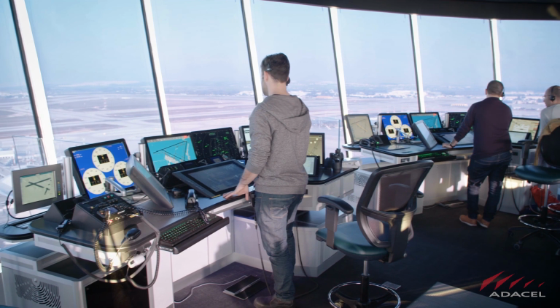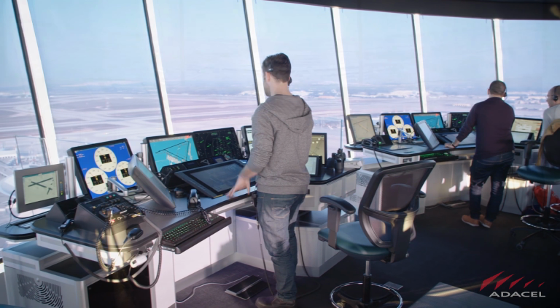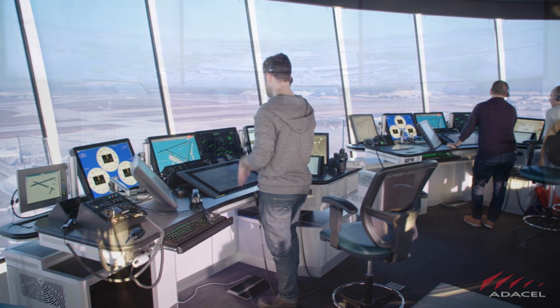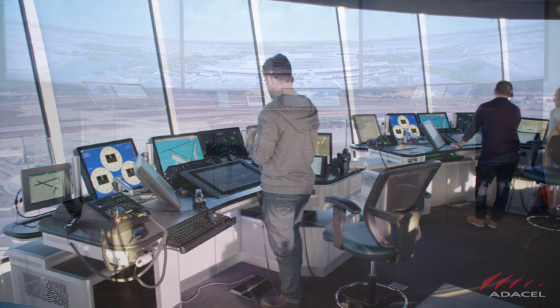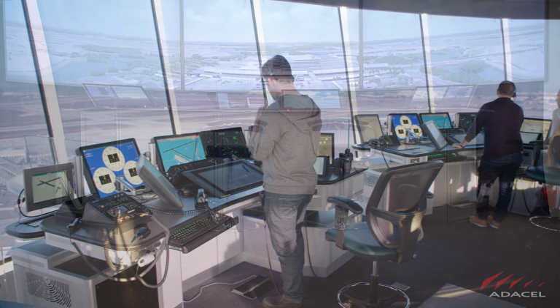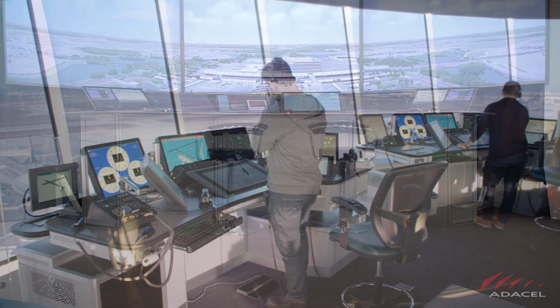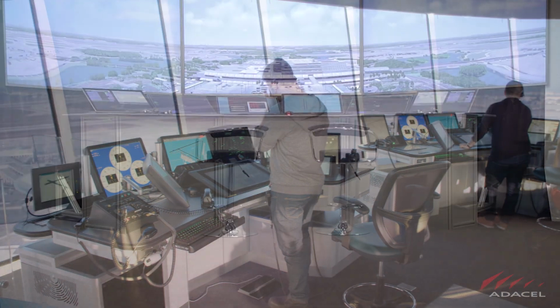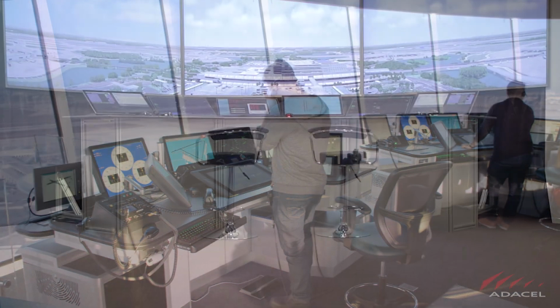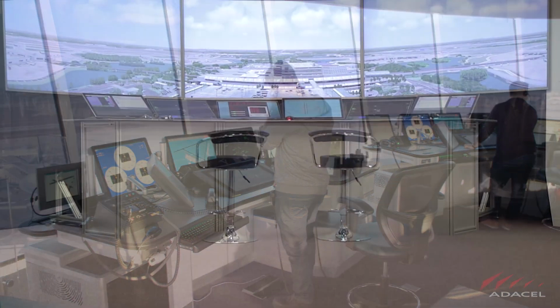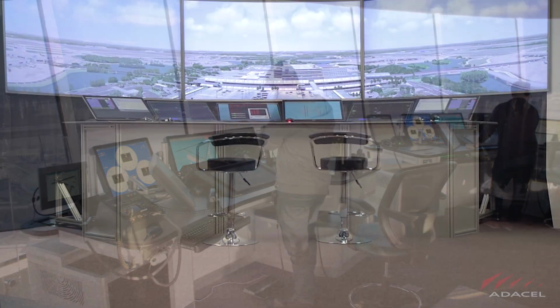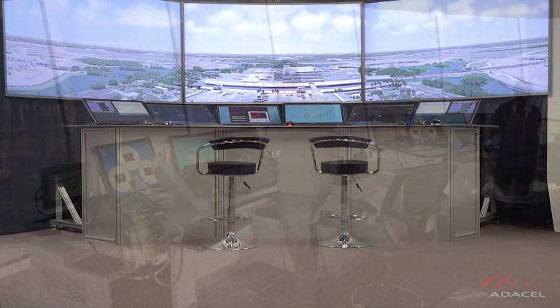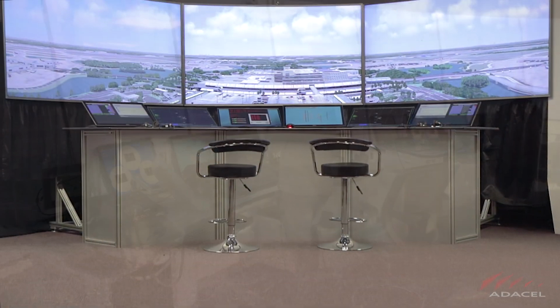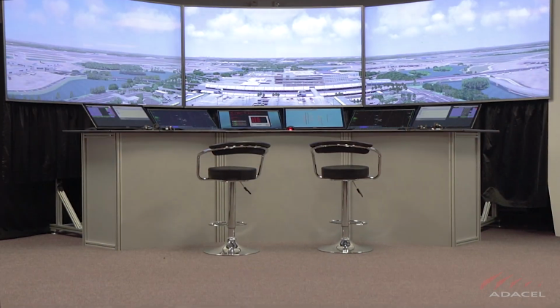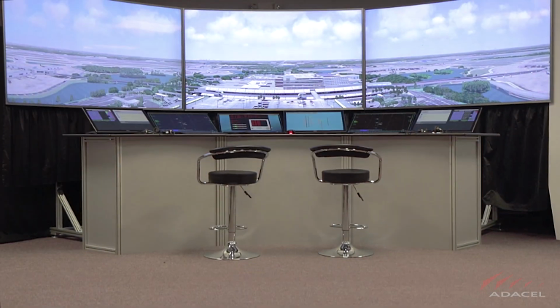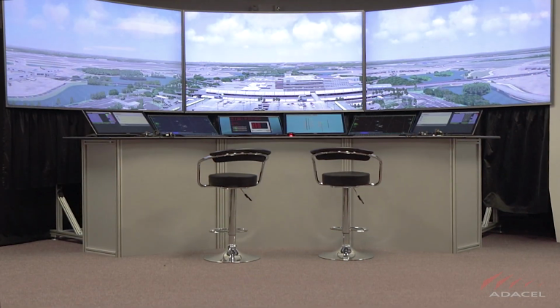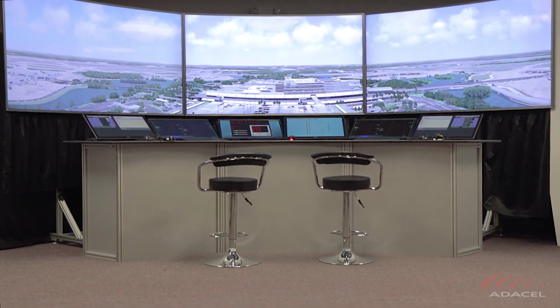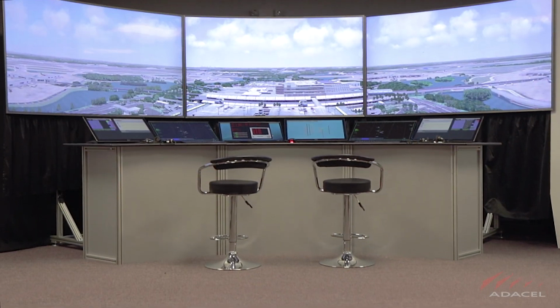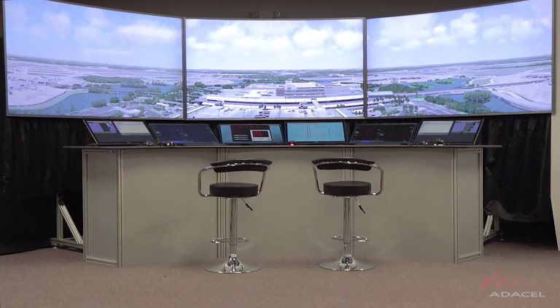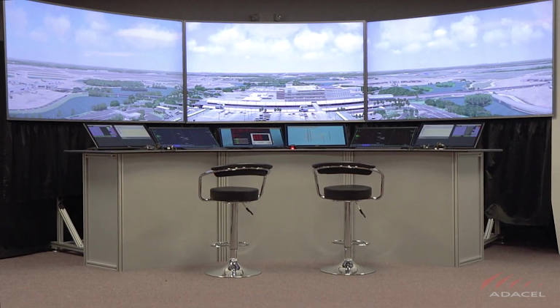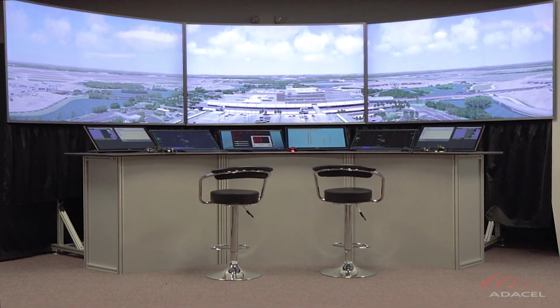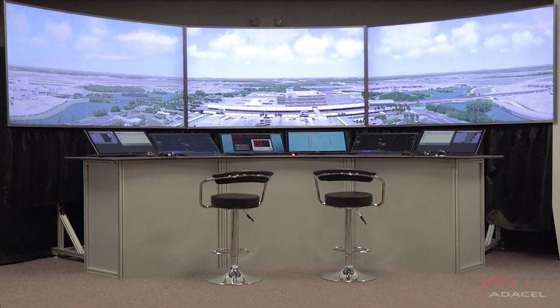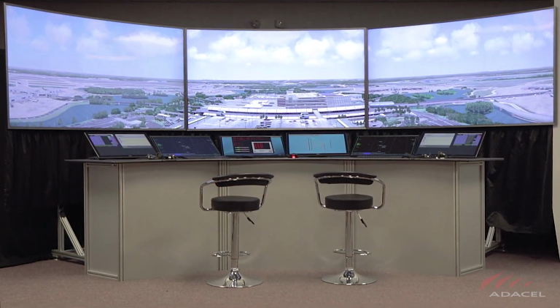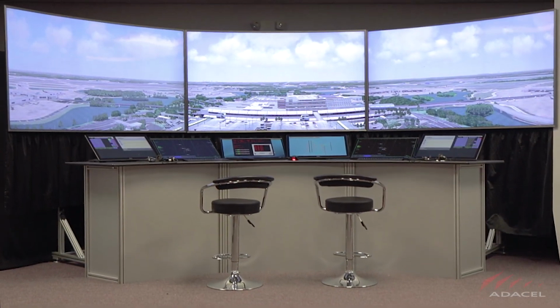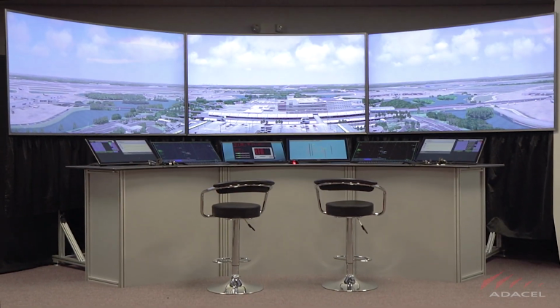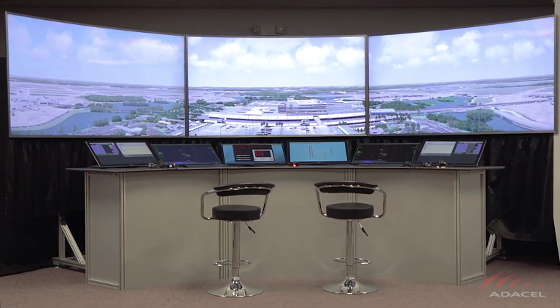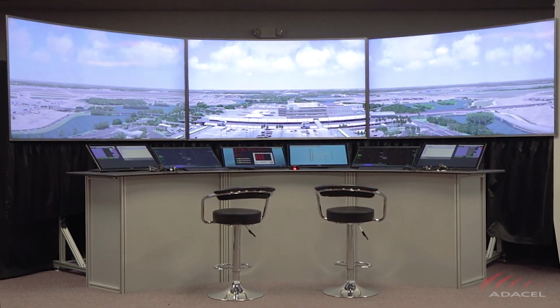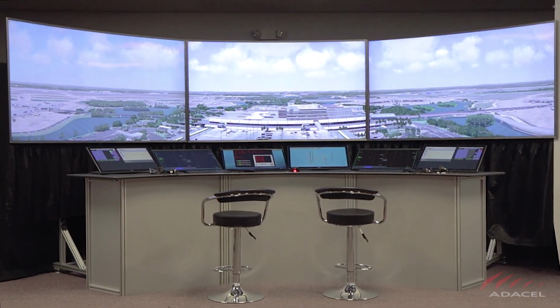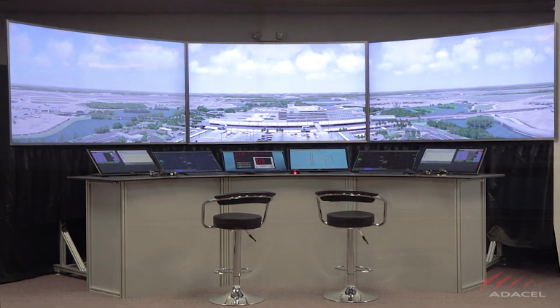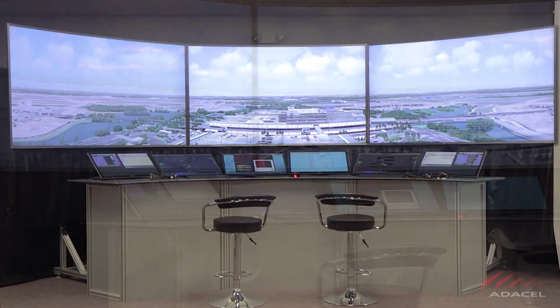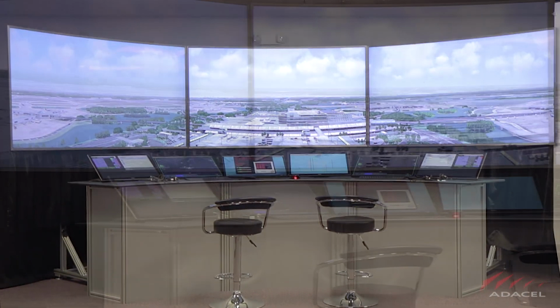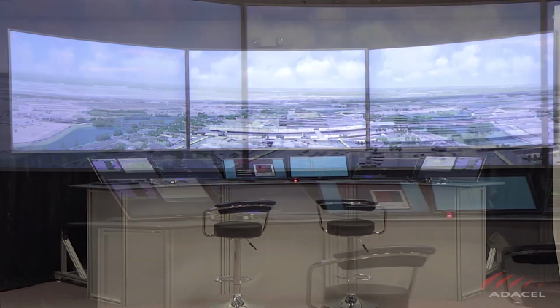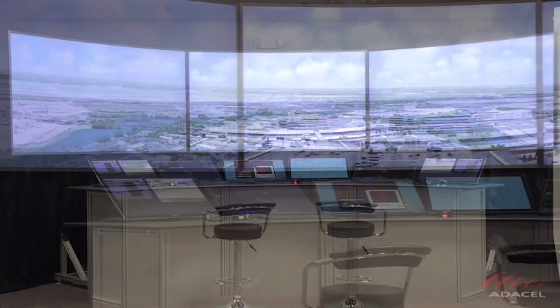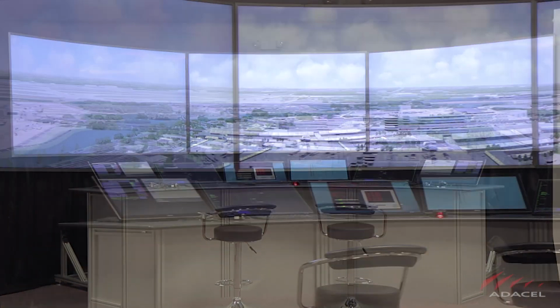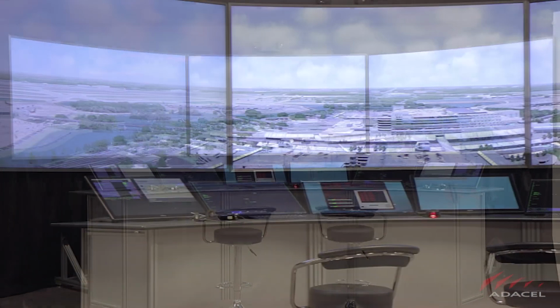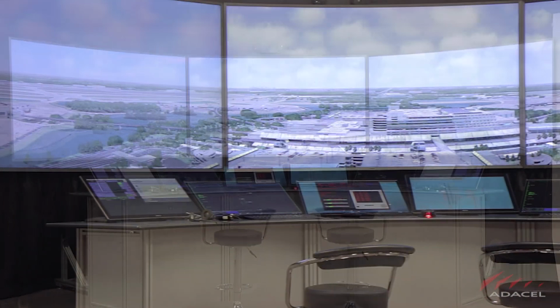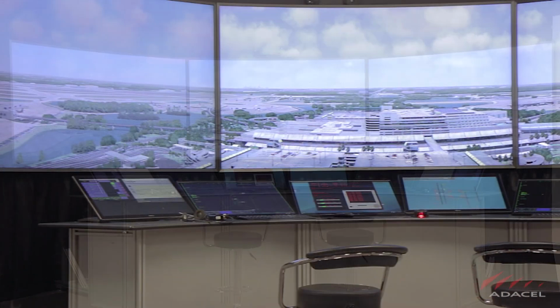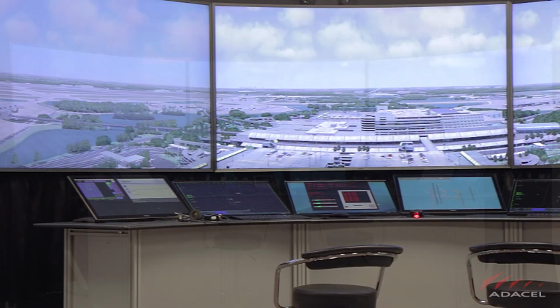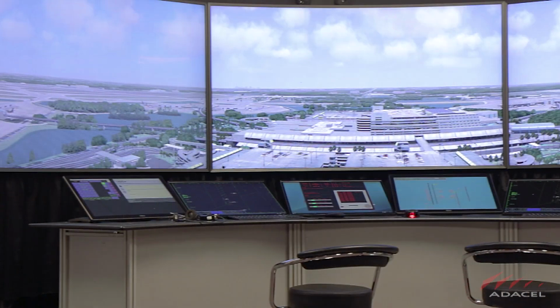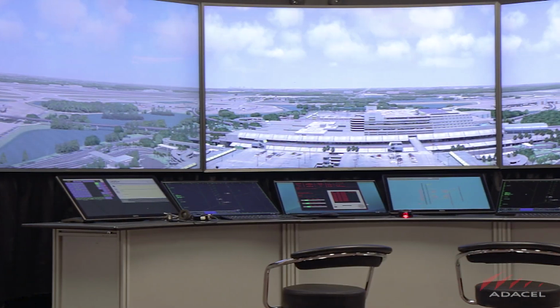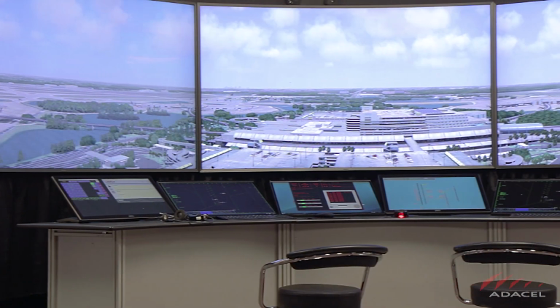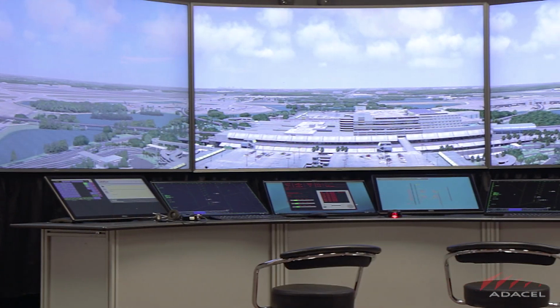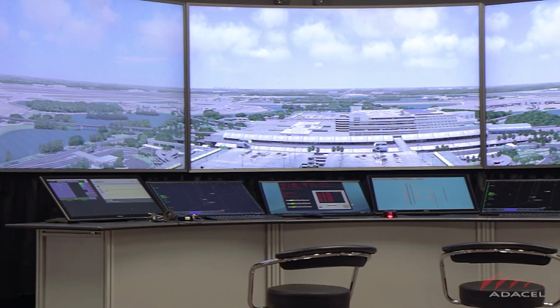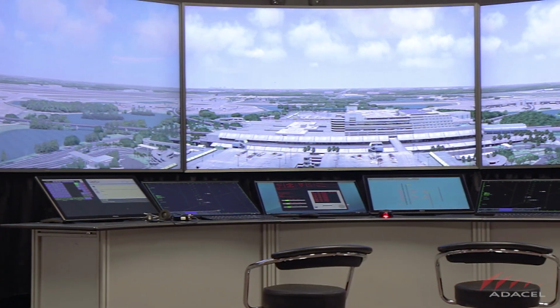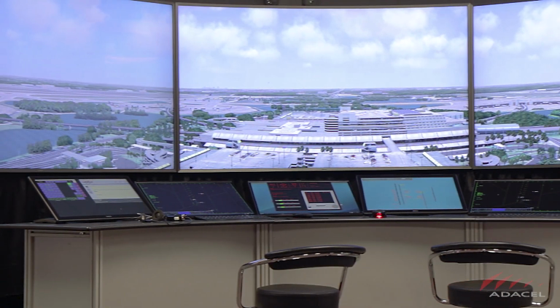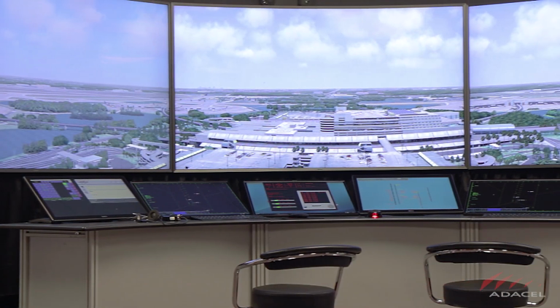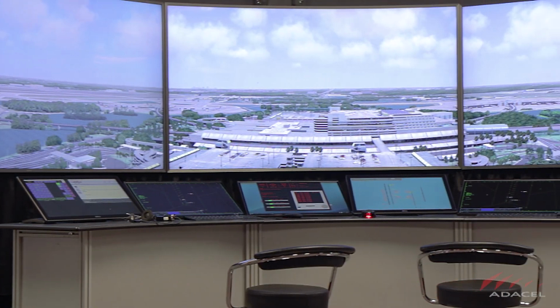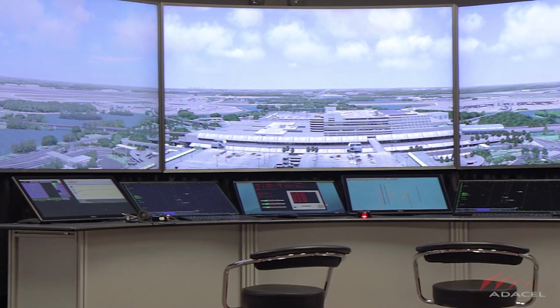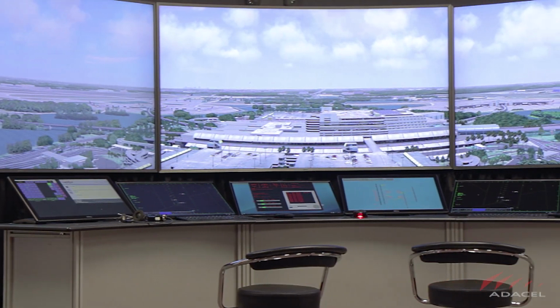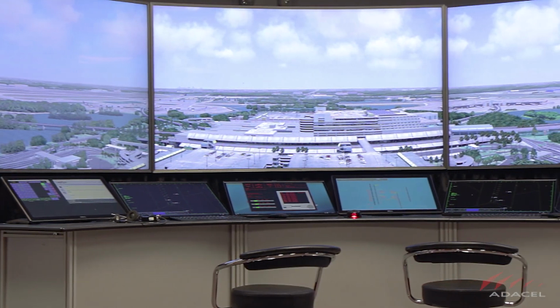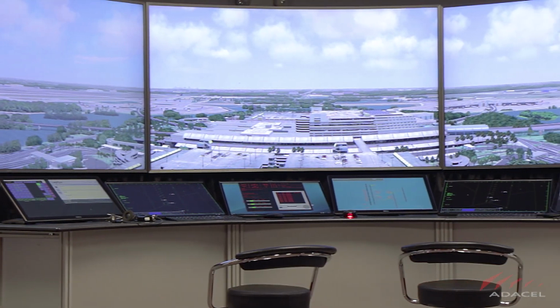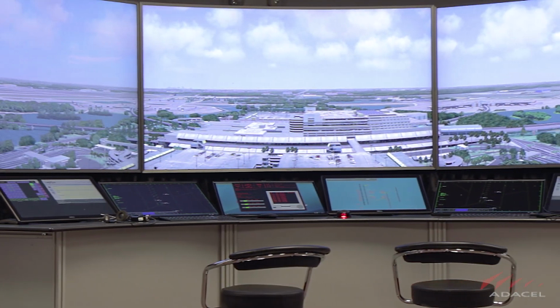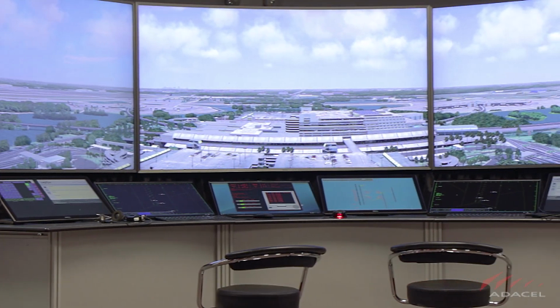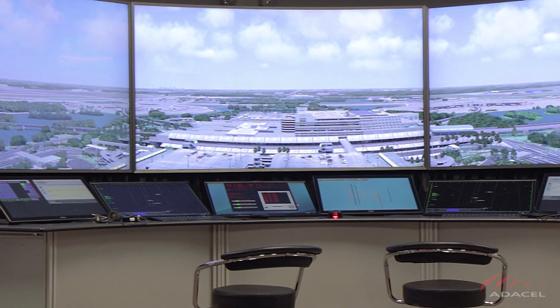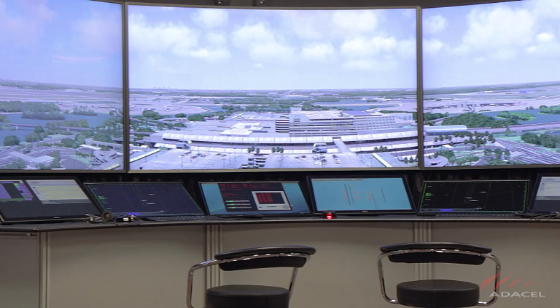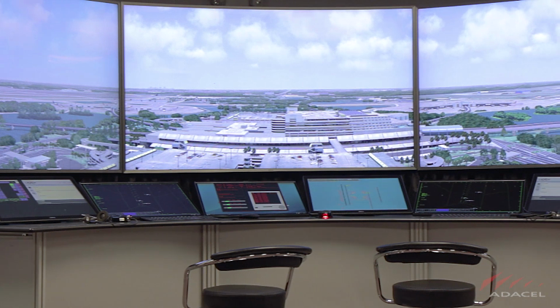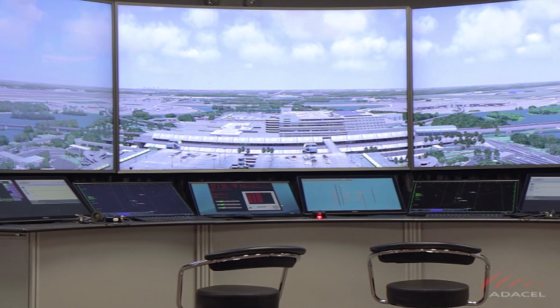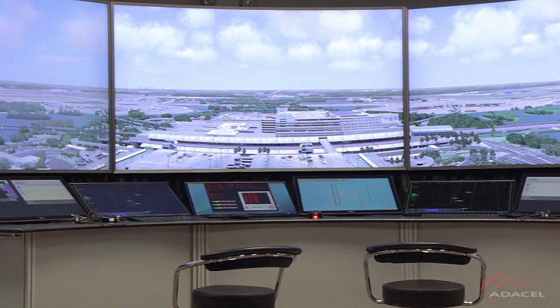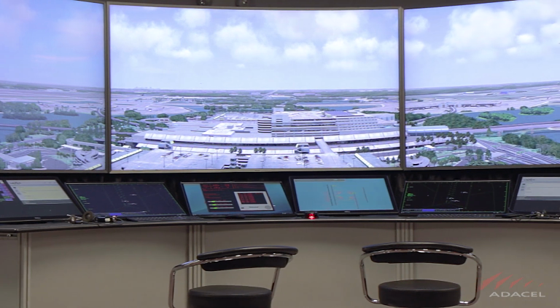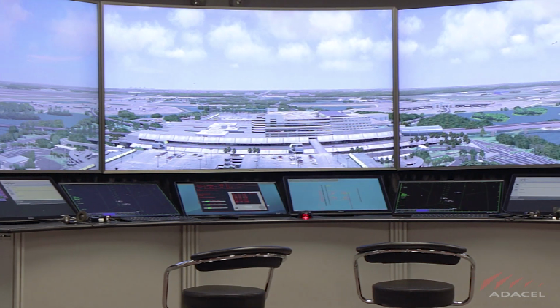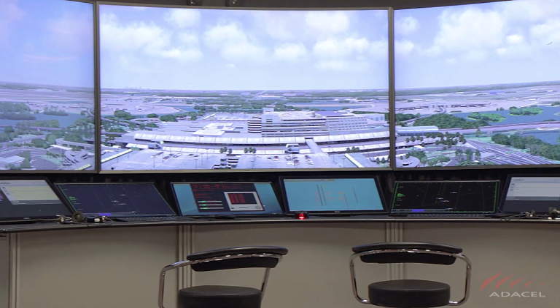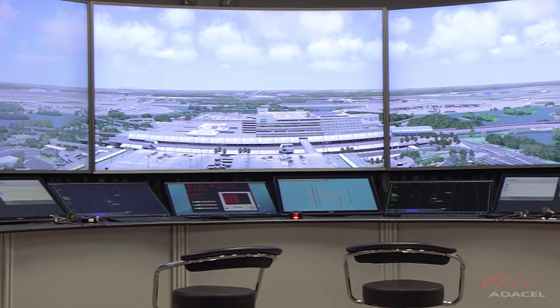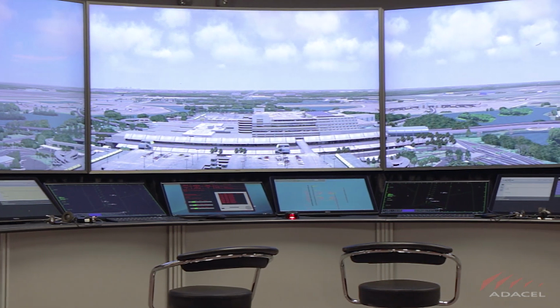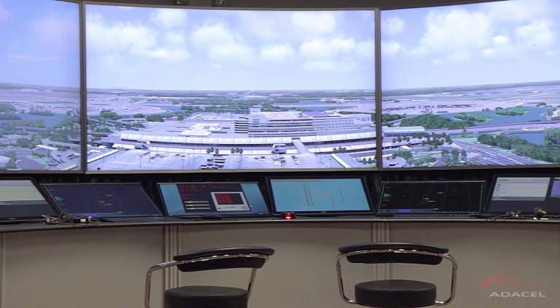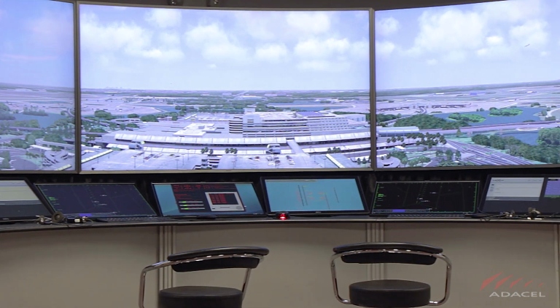Welcome to MAXIM, AdaCell's state-of-the-art air traffic control training and simulation system.